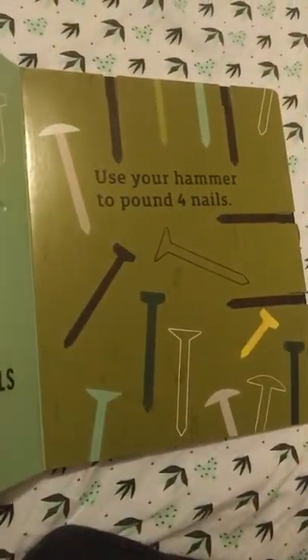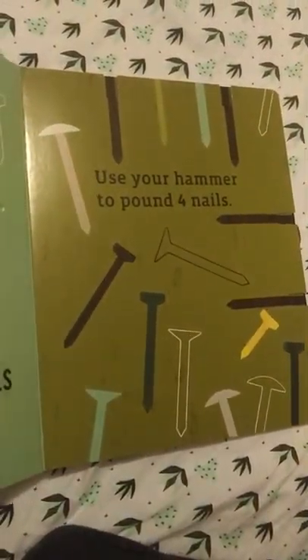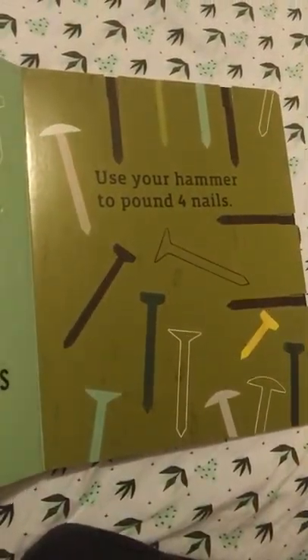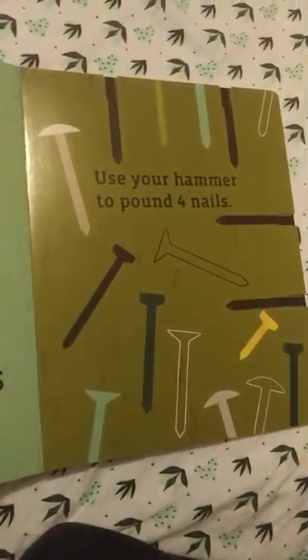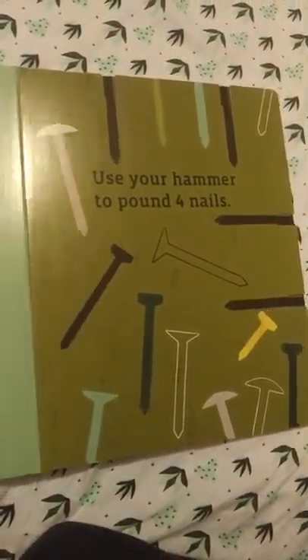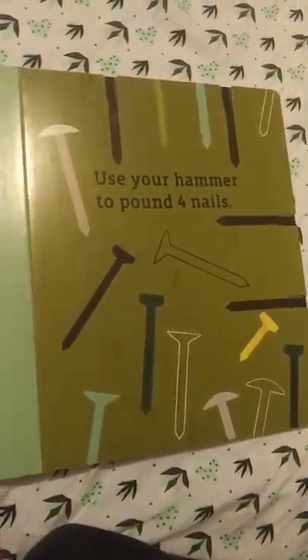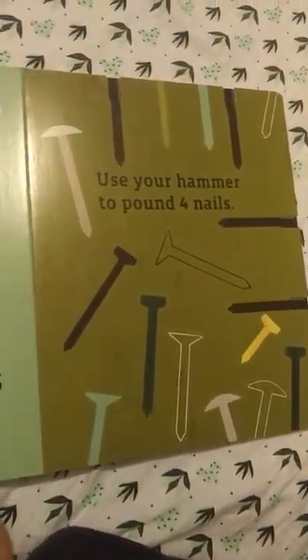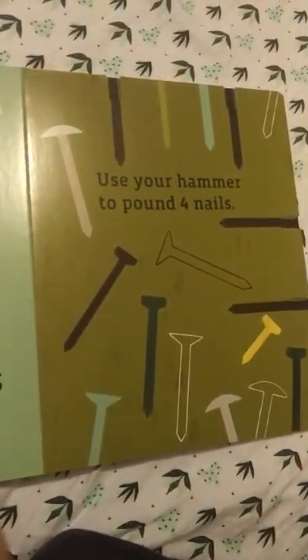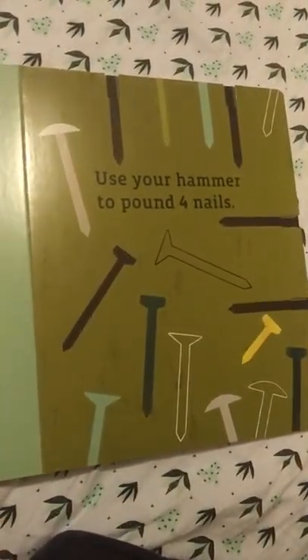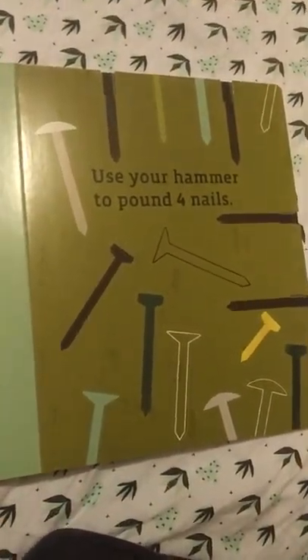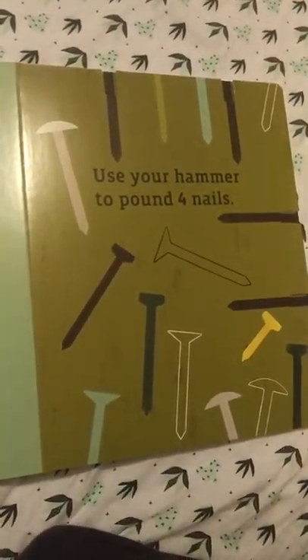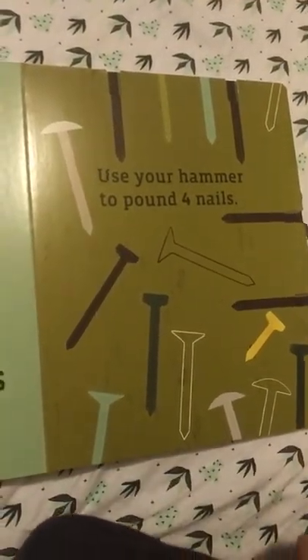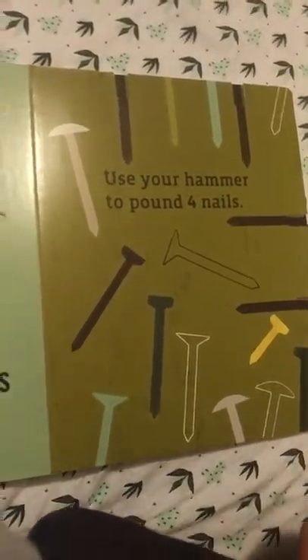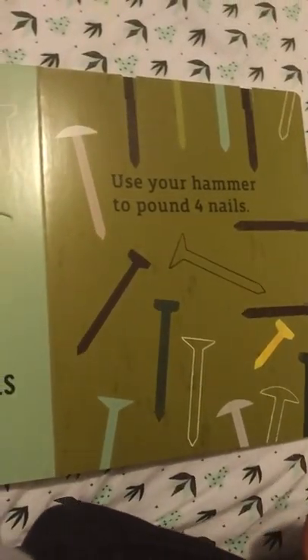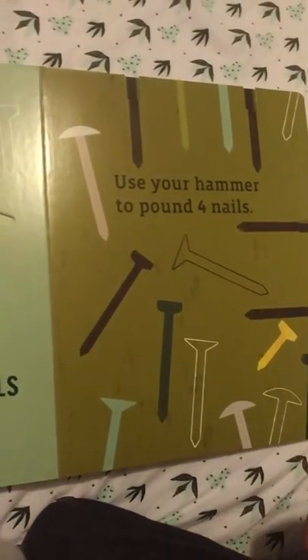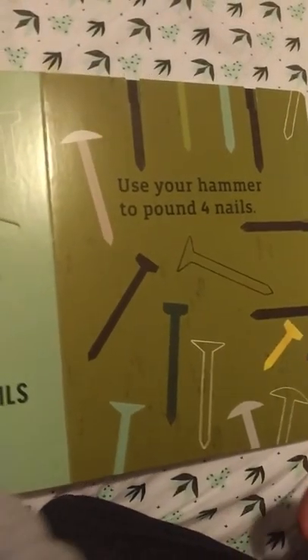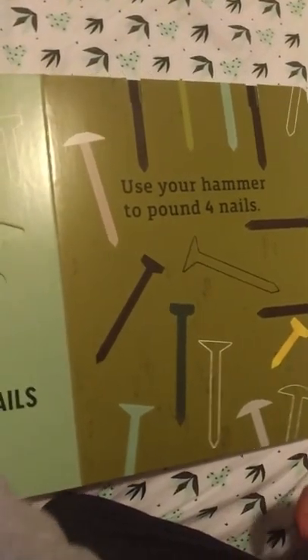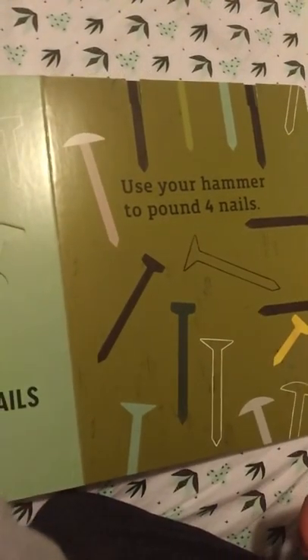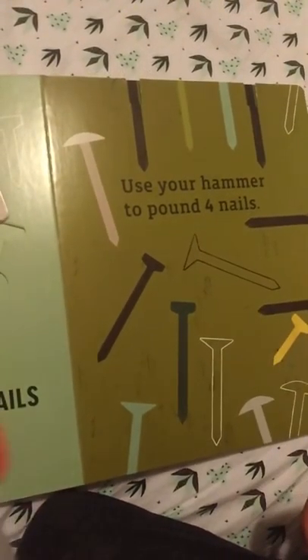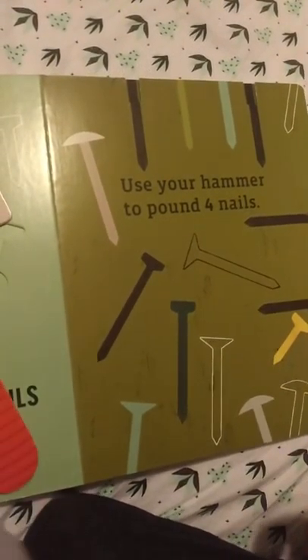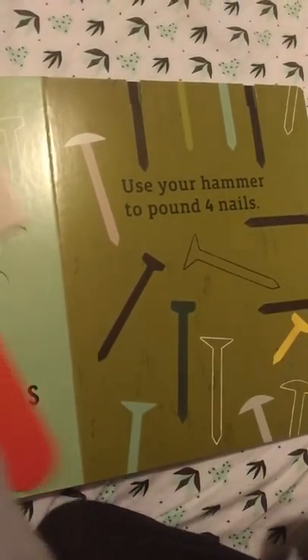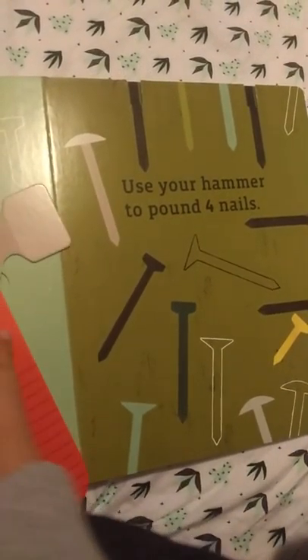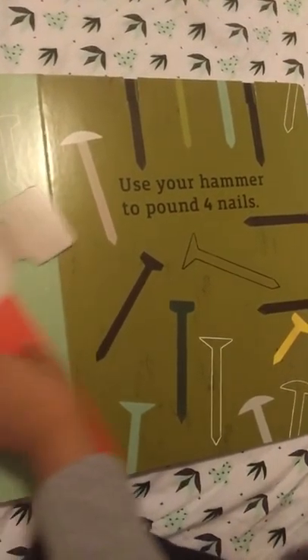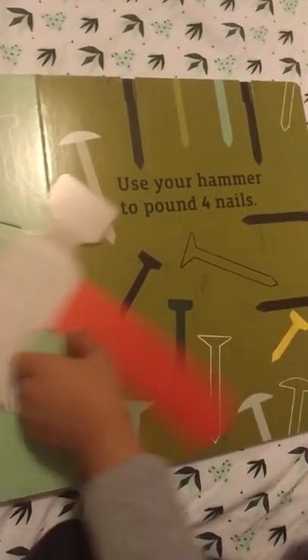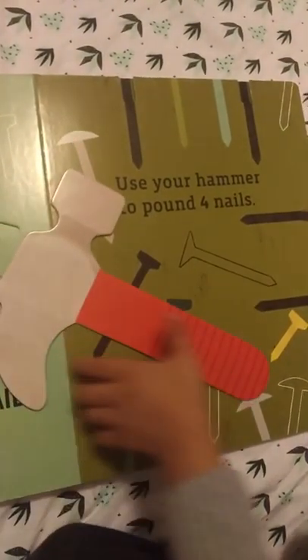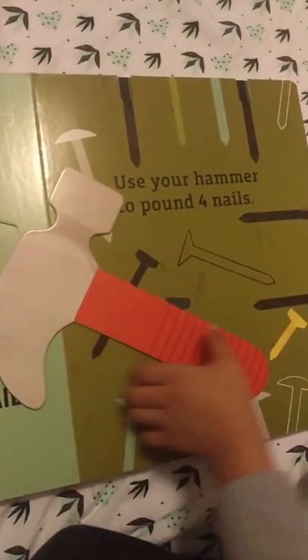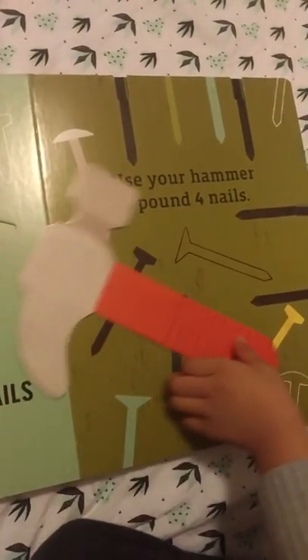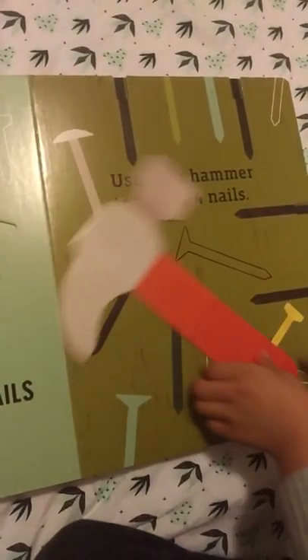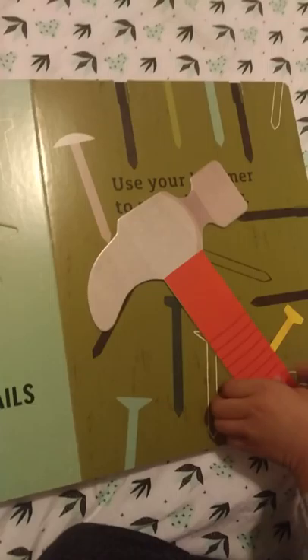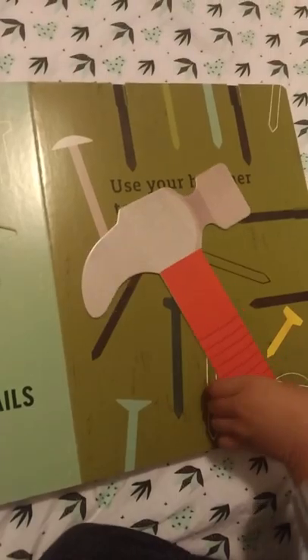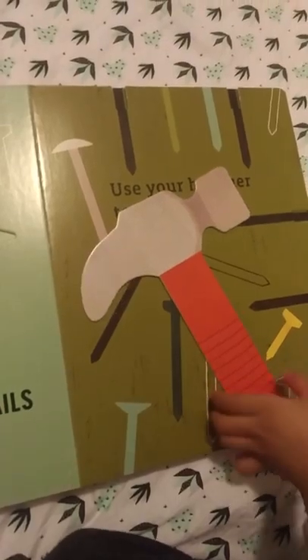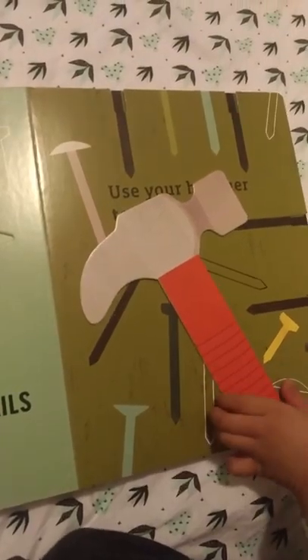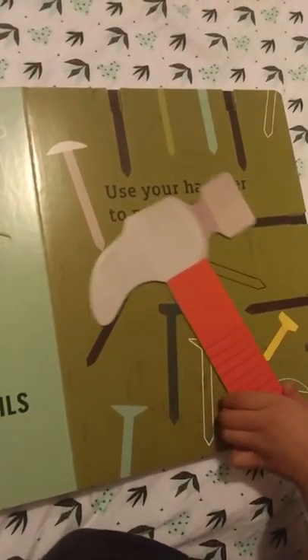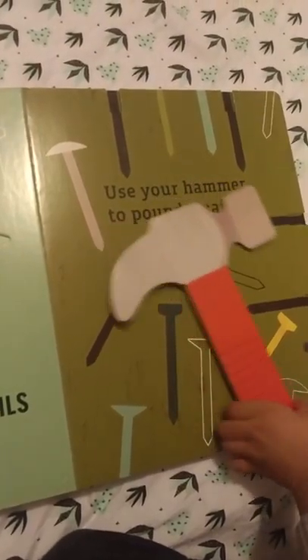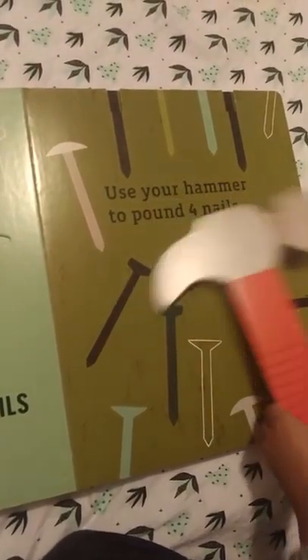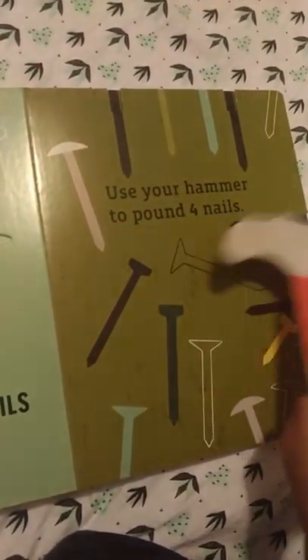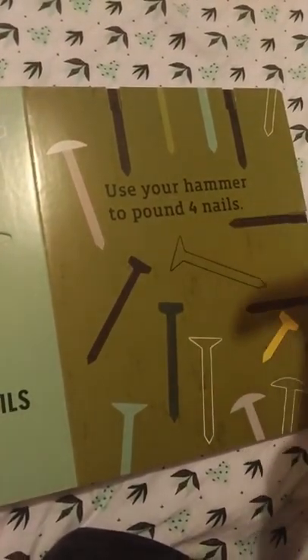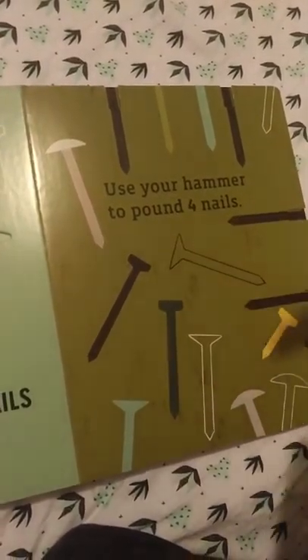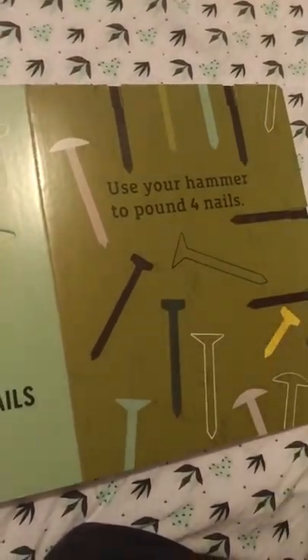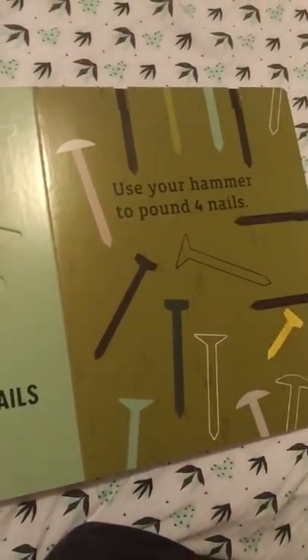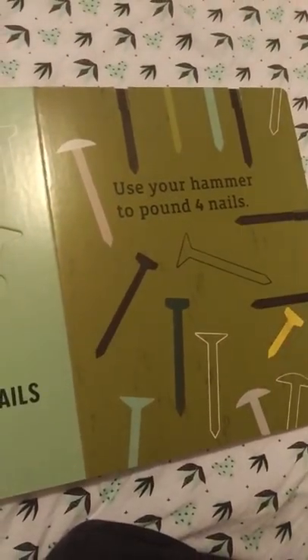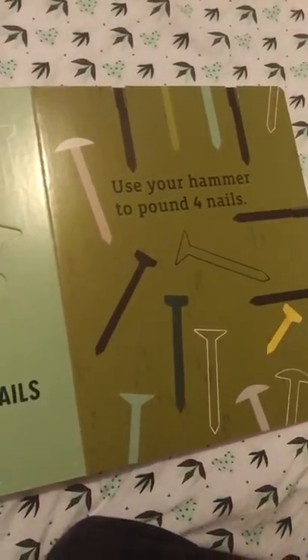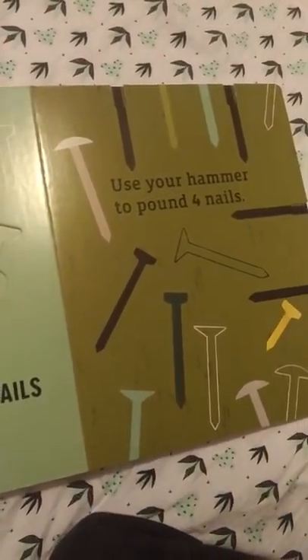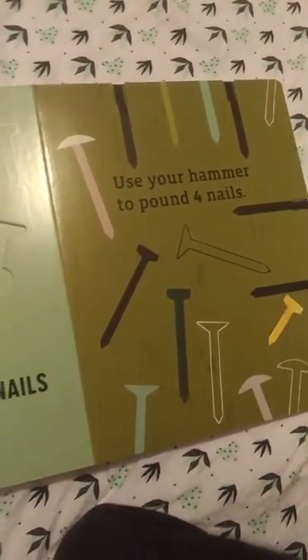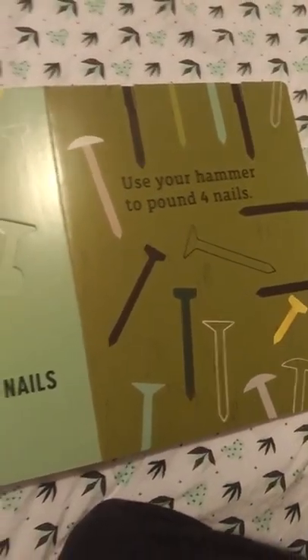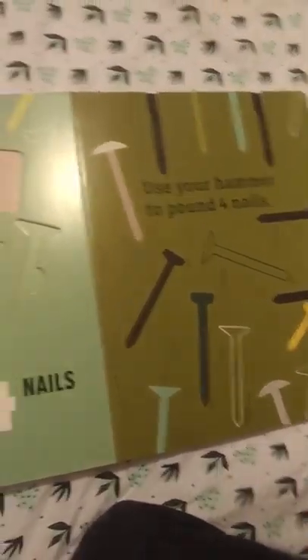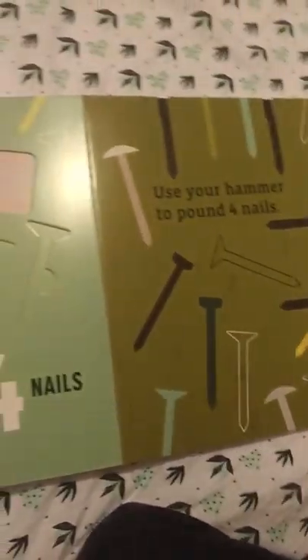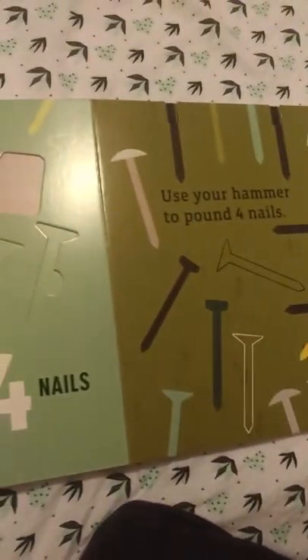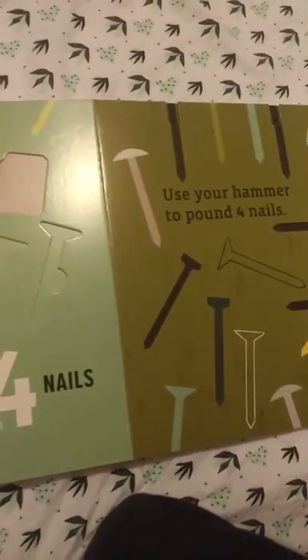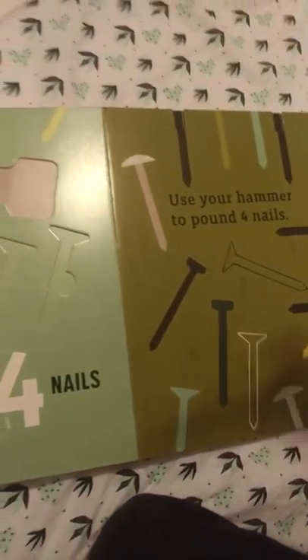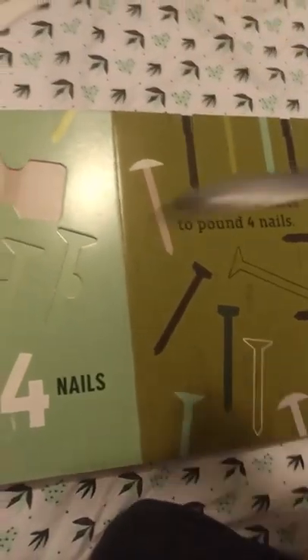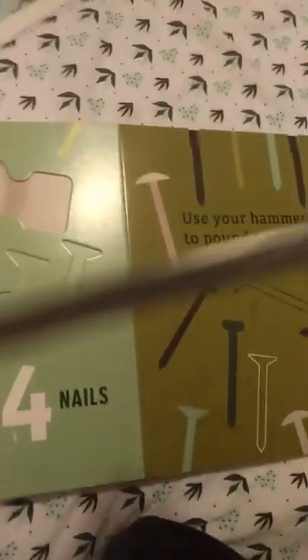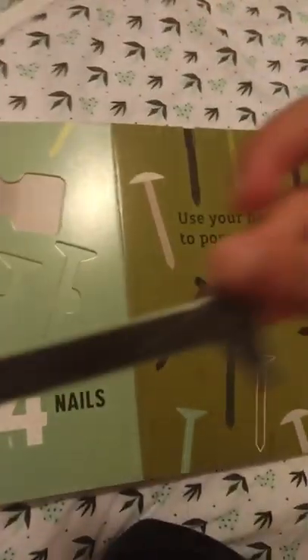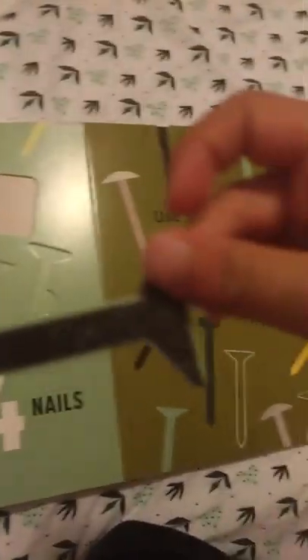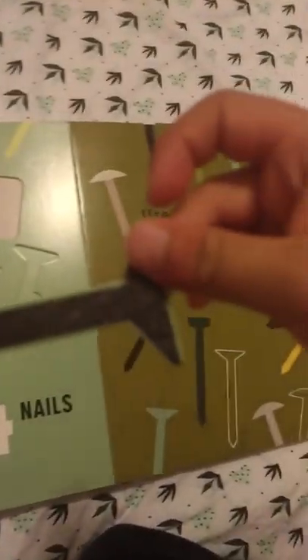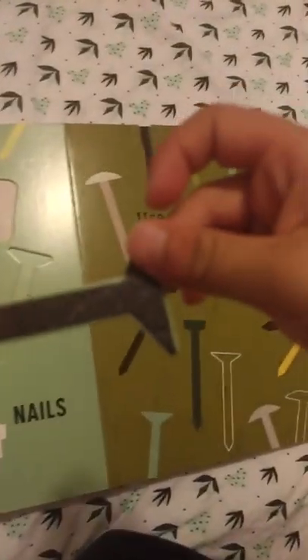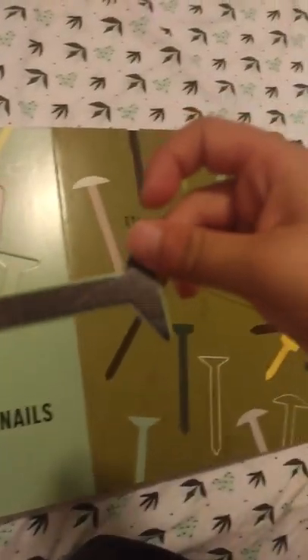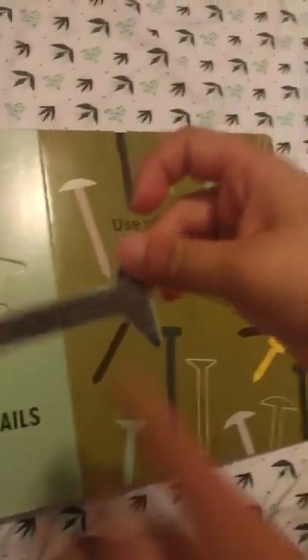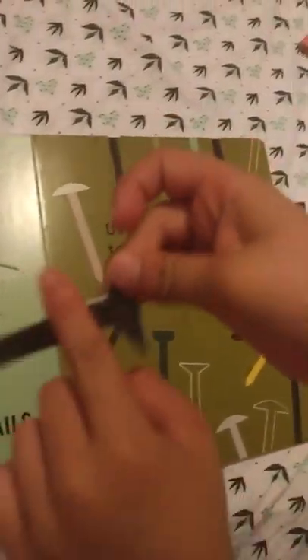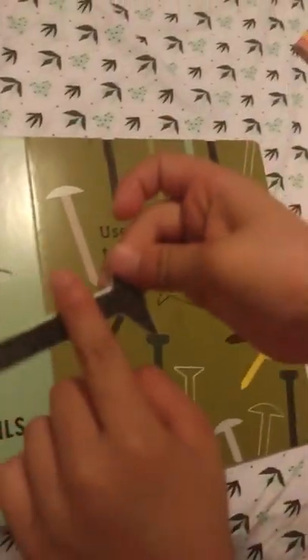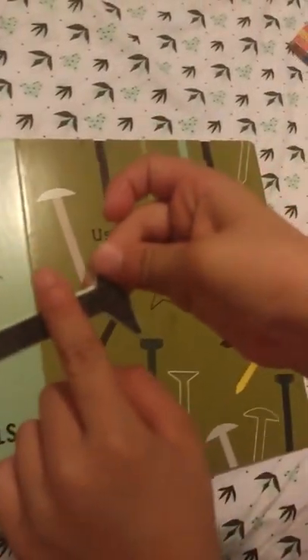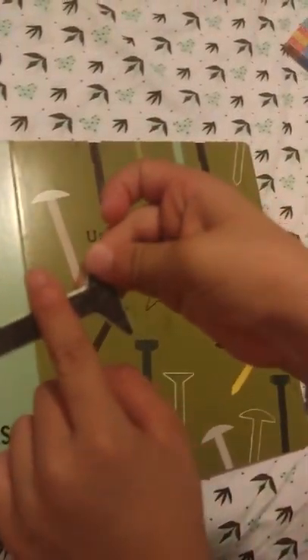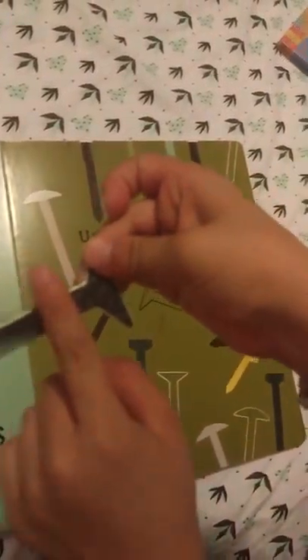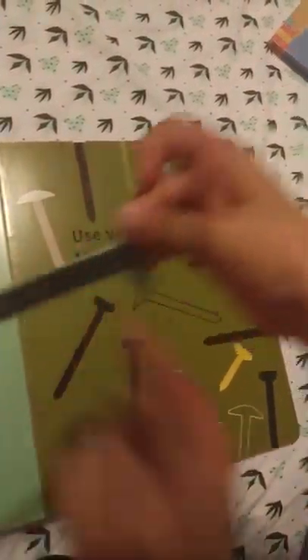Four nails. Use your hammer to pound four nails through the holes.